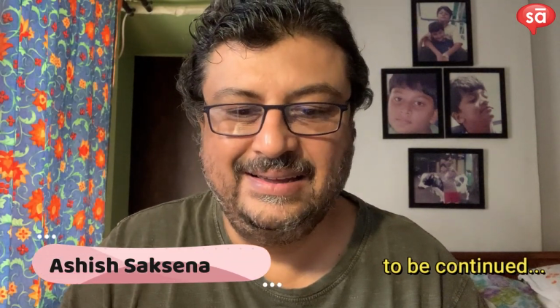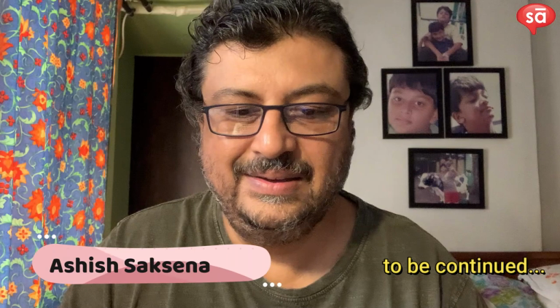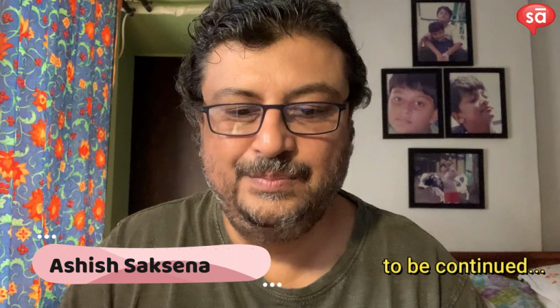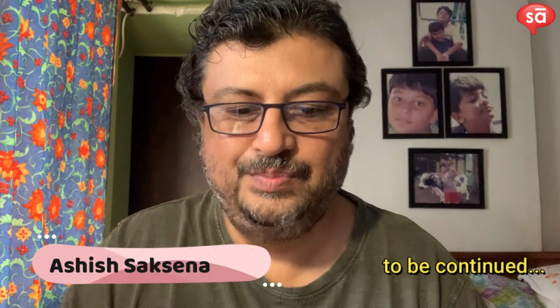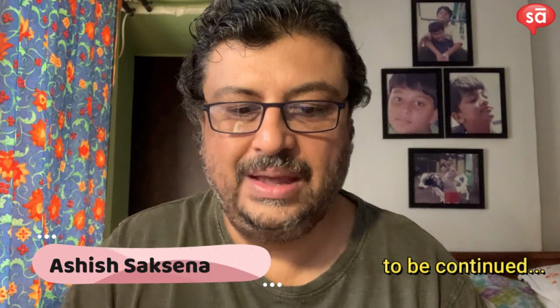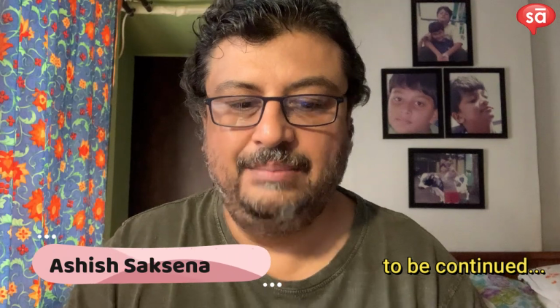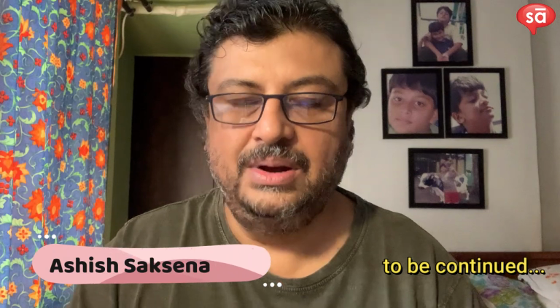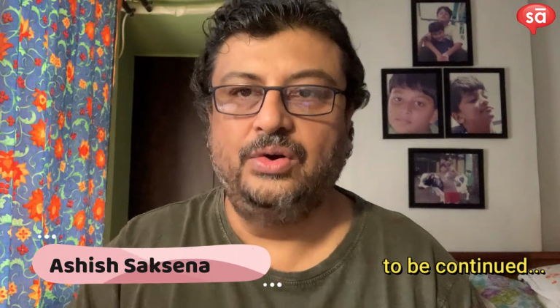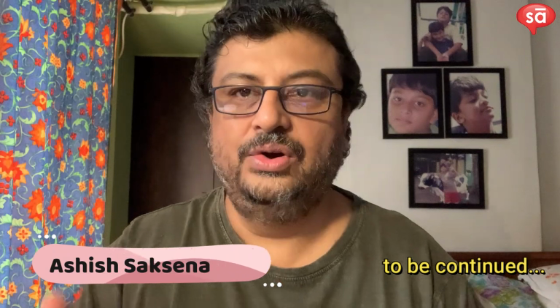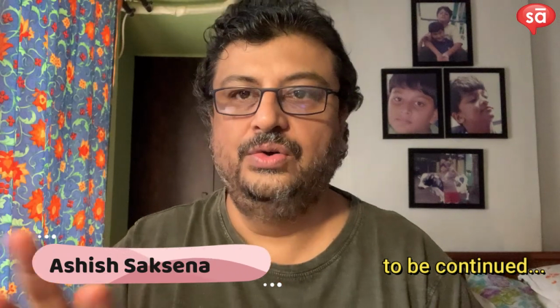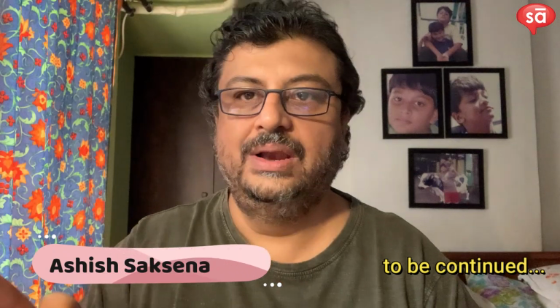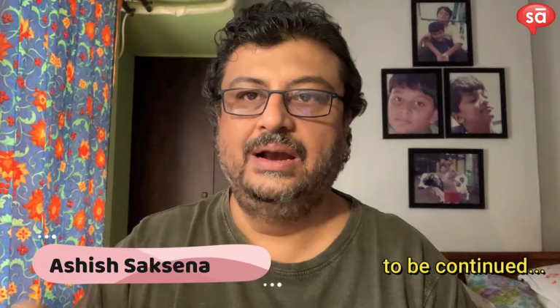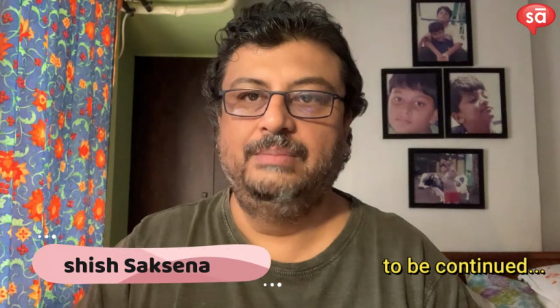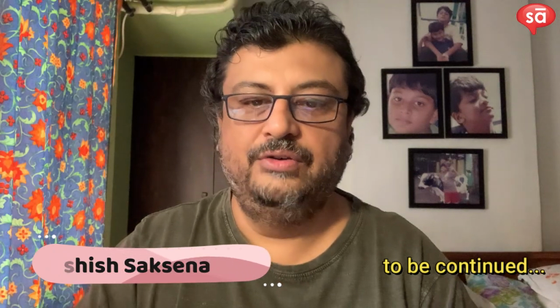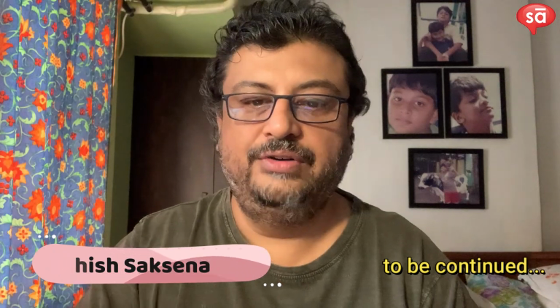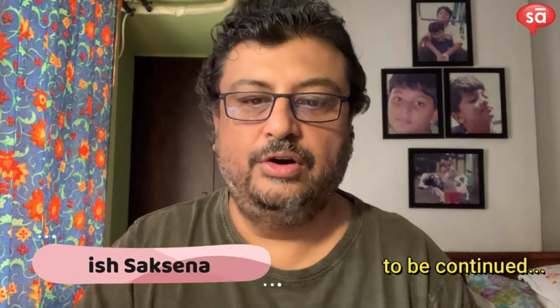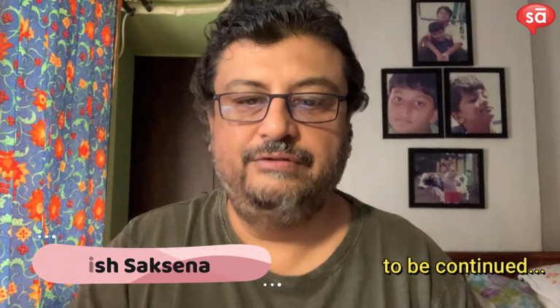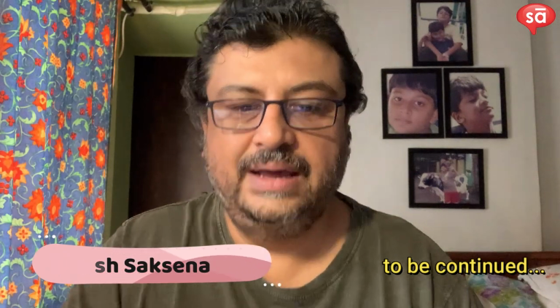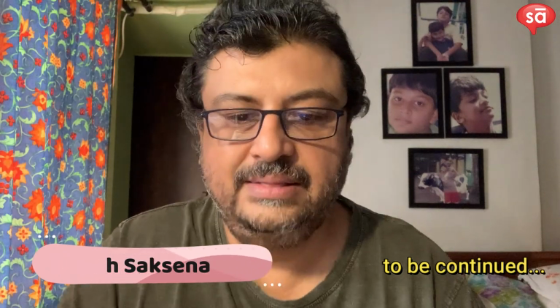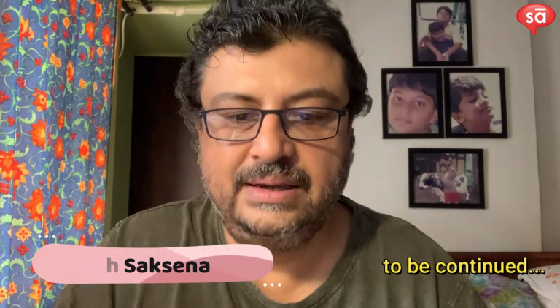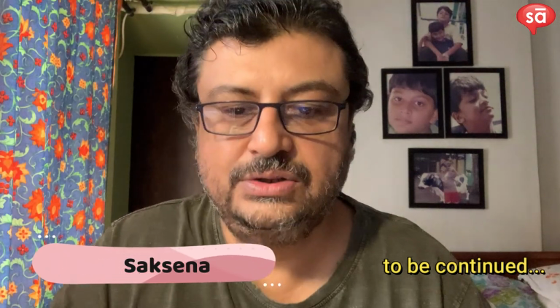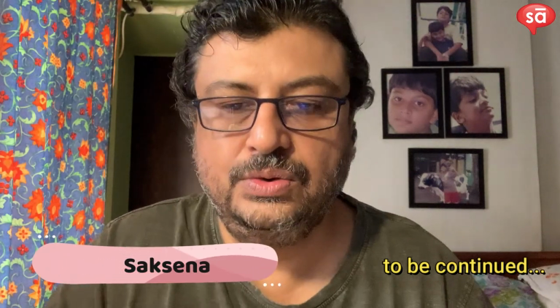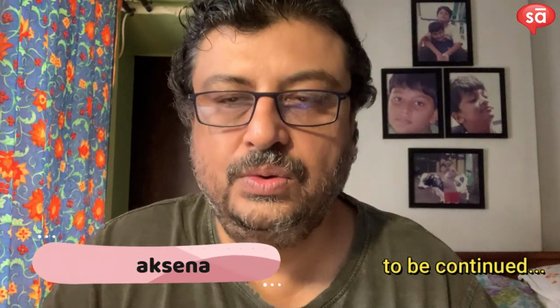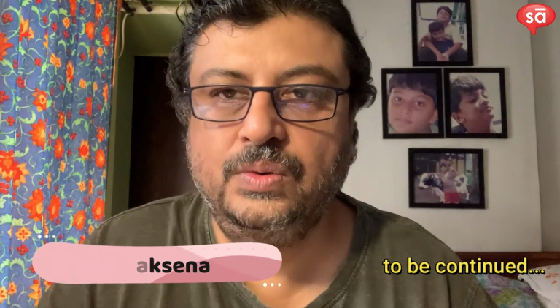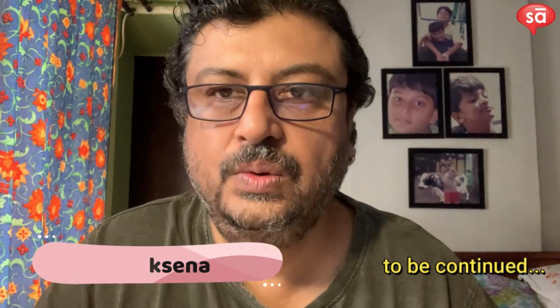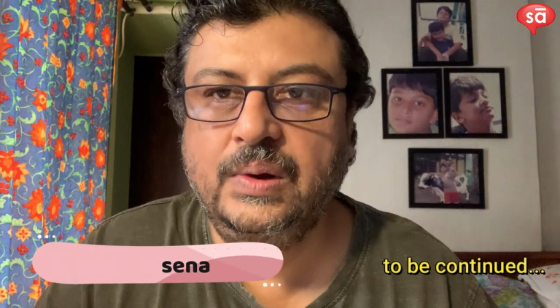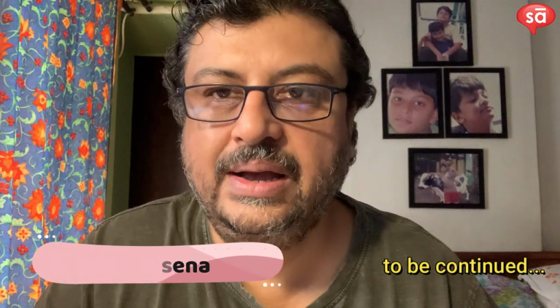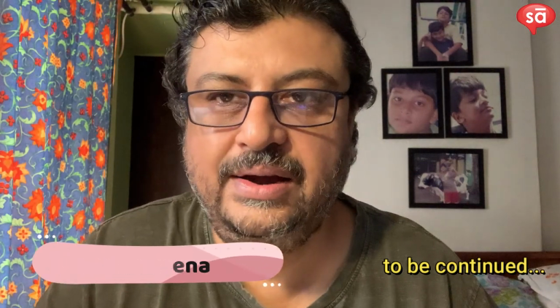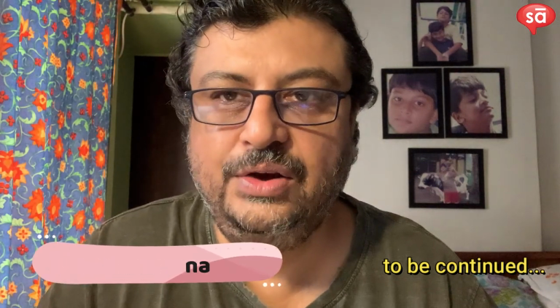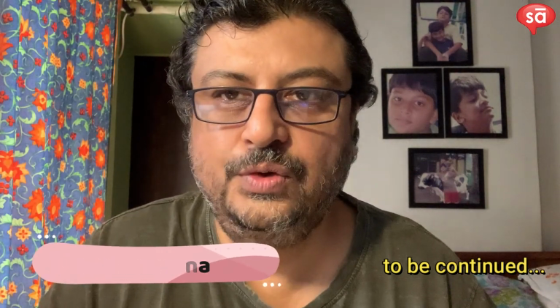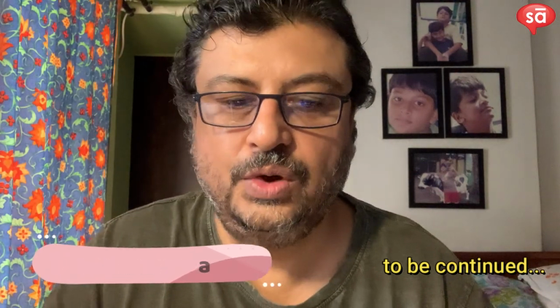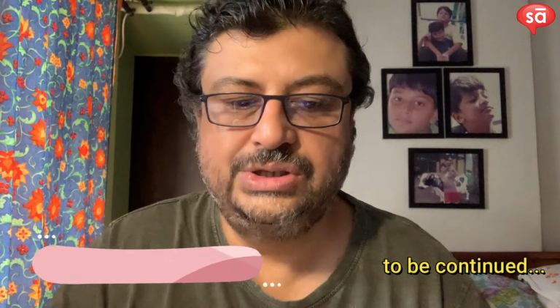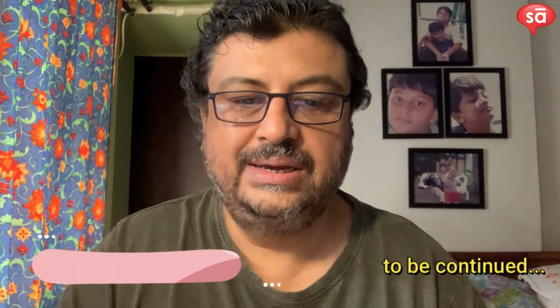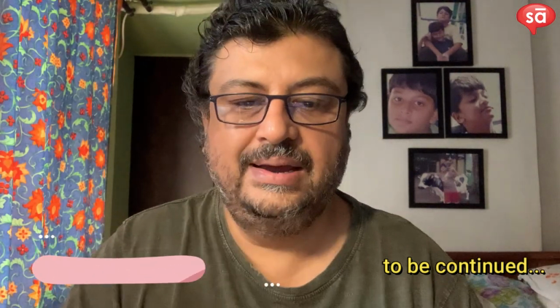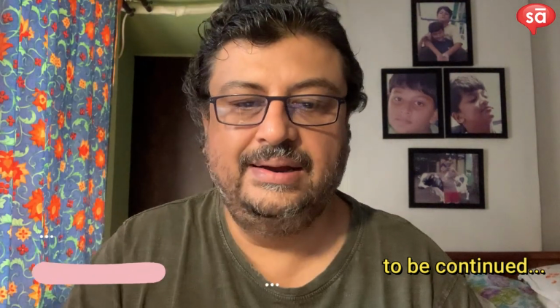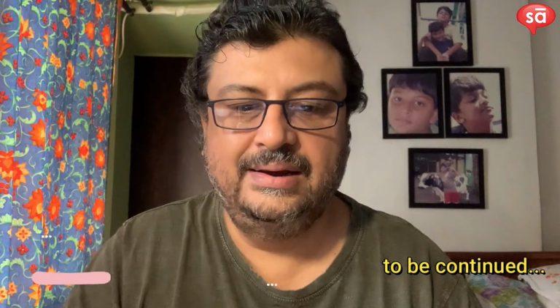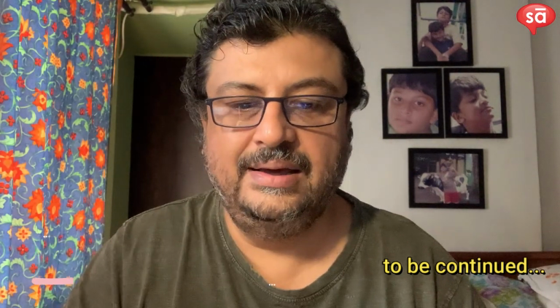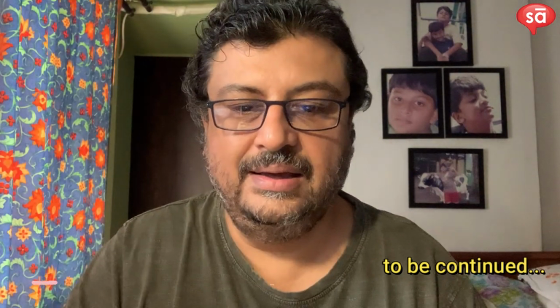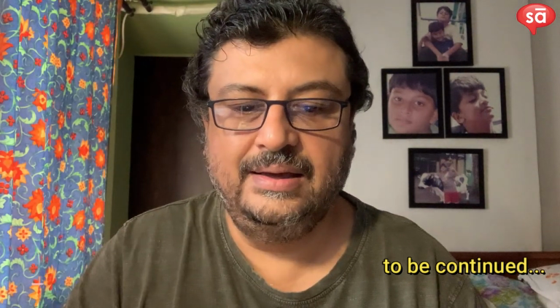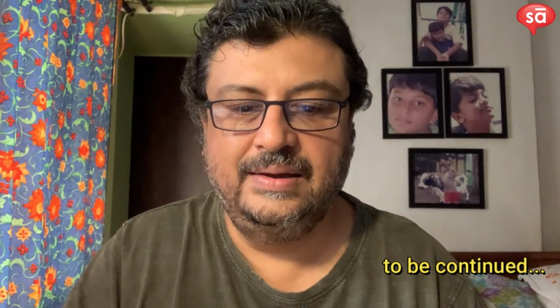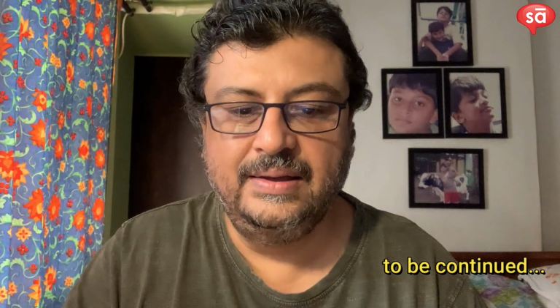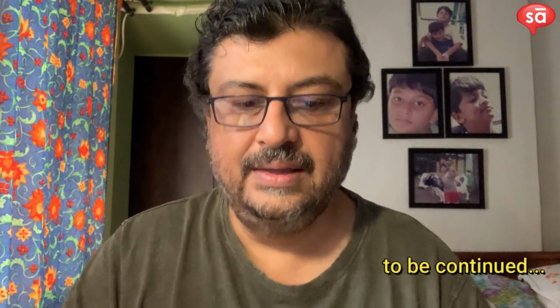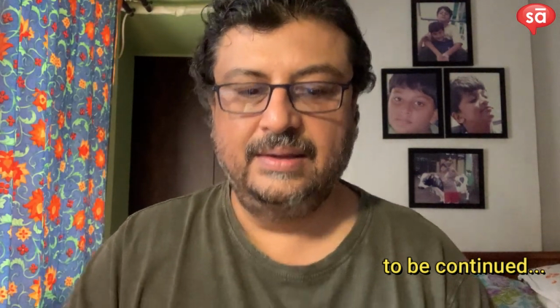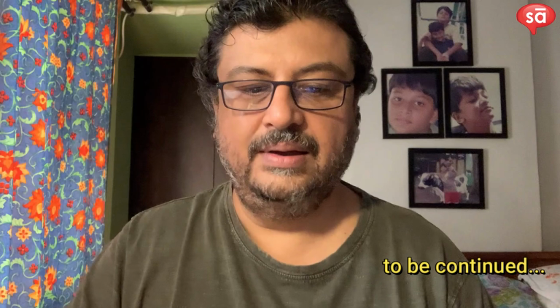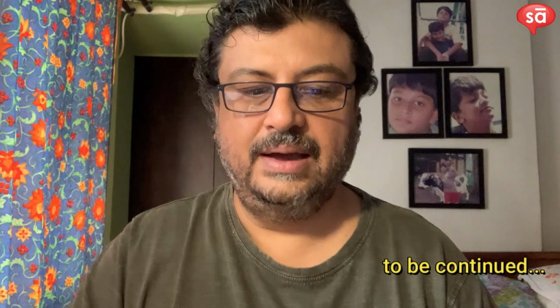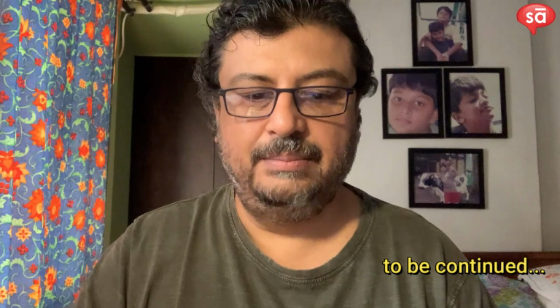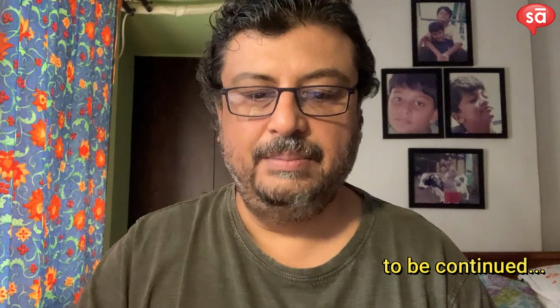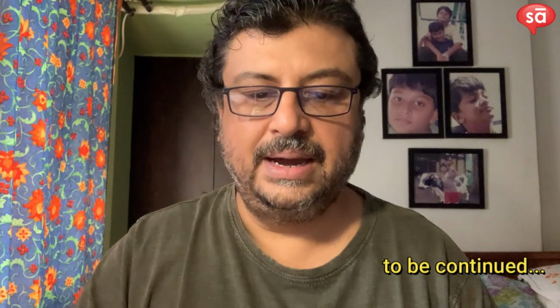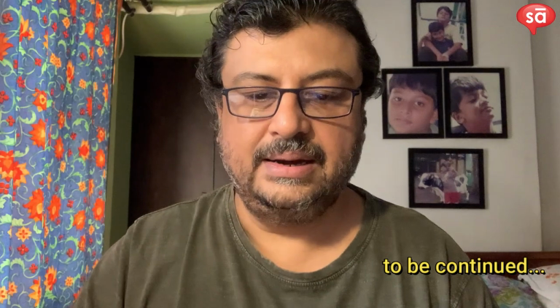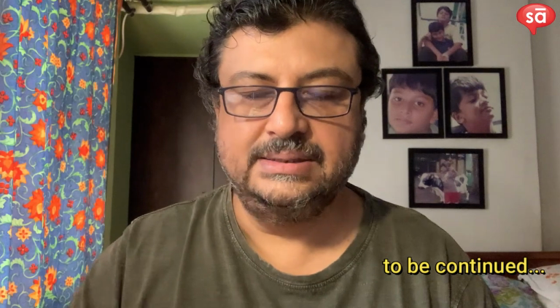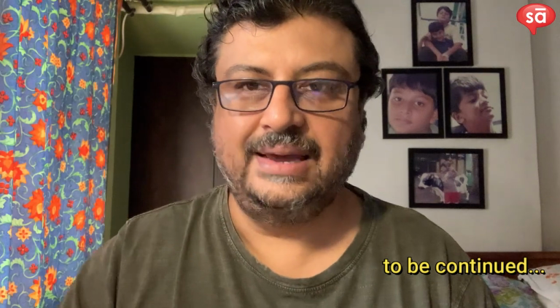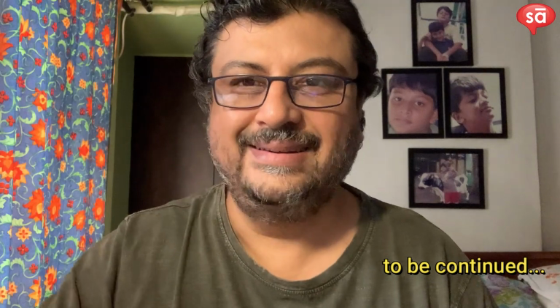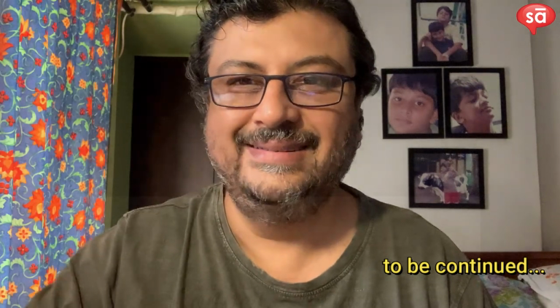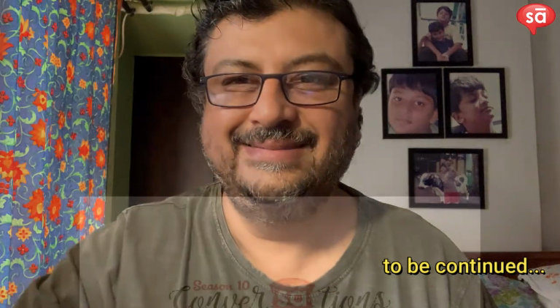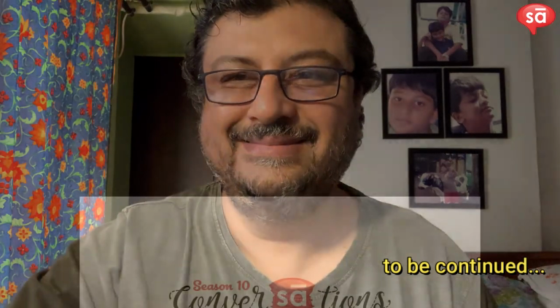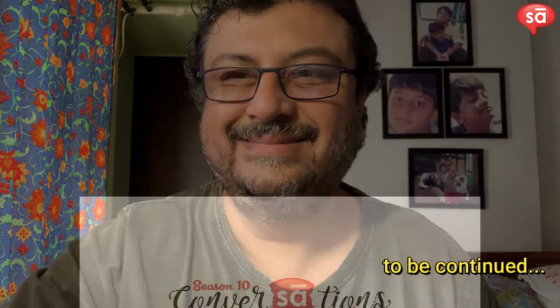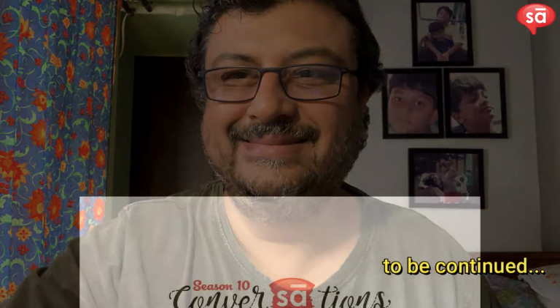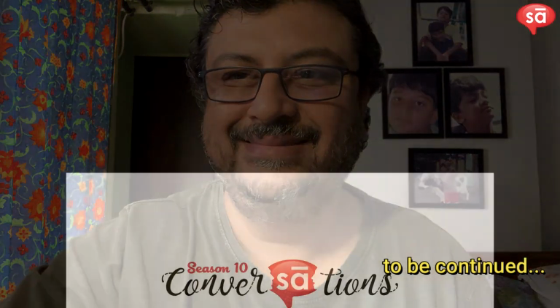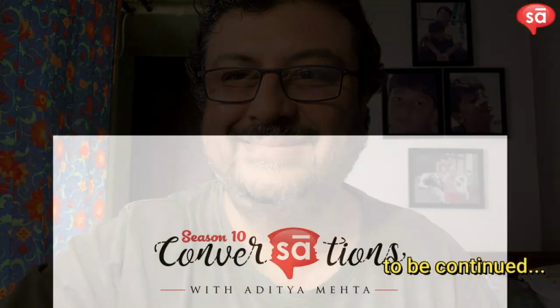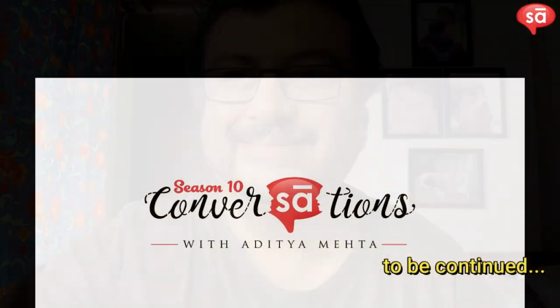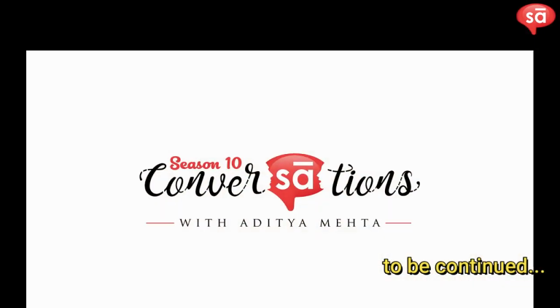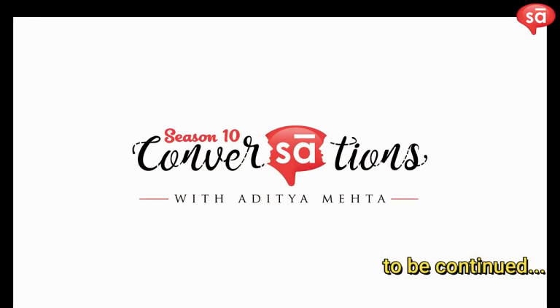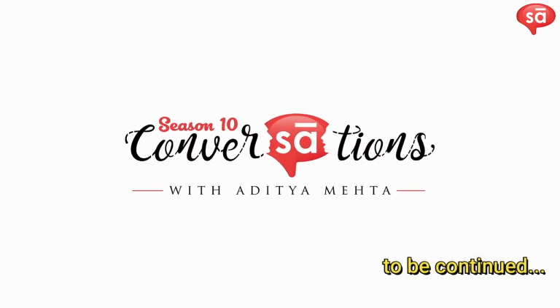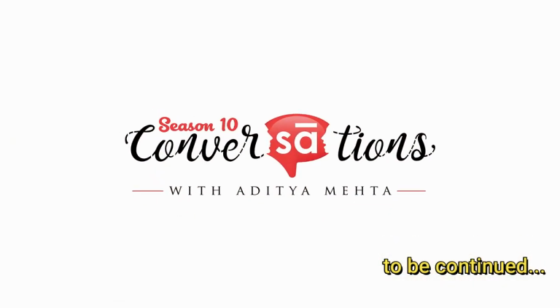That concludes the first part. I'm now going to do a little bit of an offline segment, so continue watching and I'll be back in a moment.